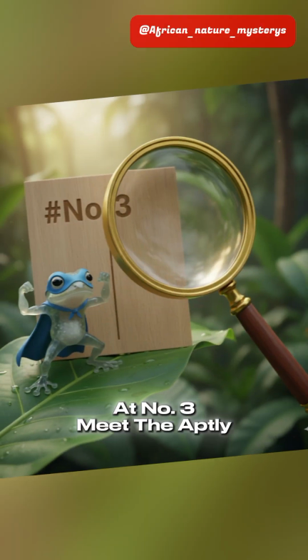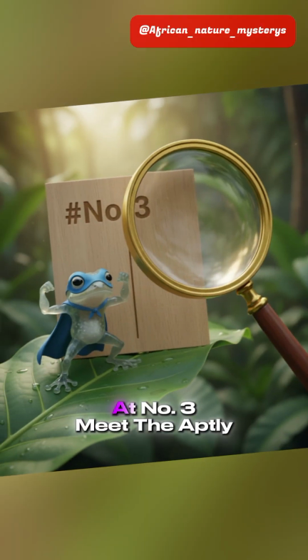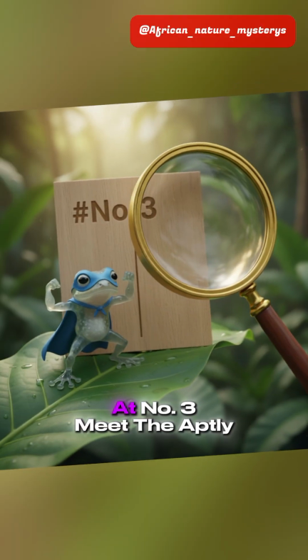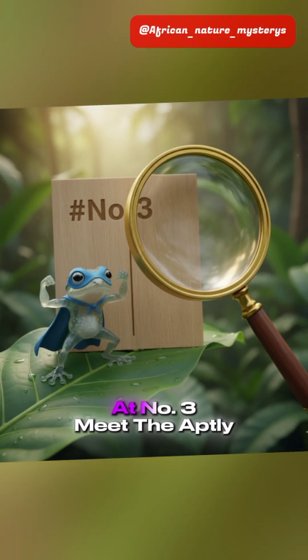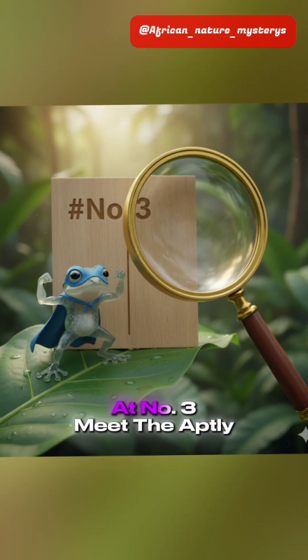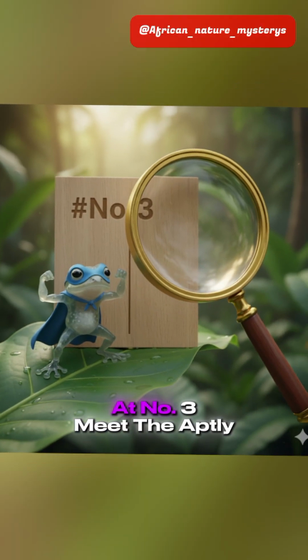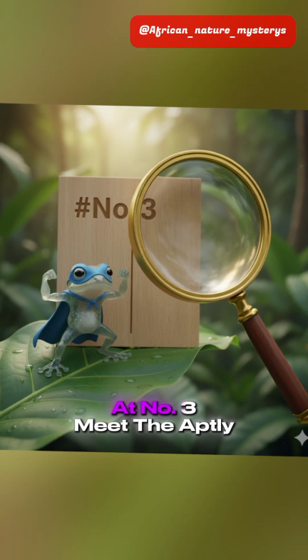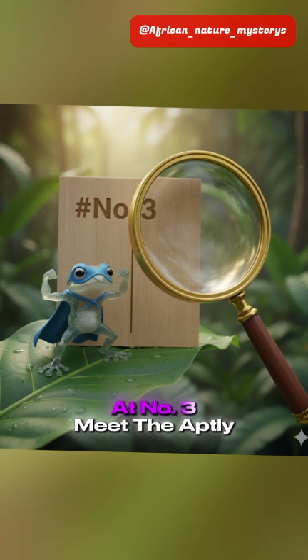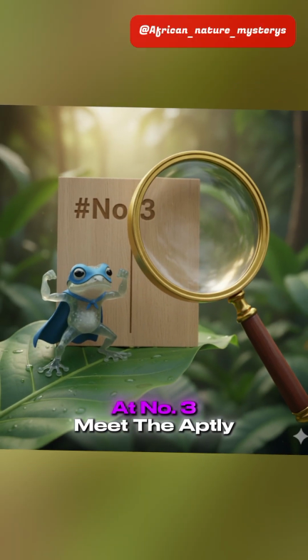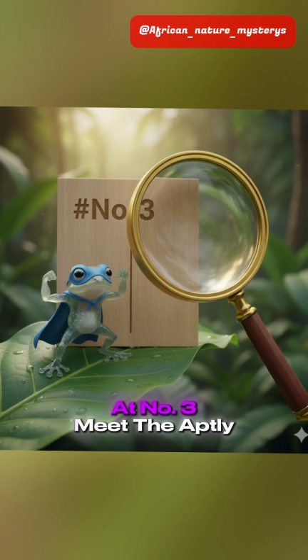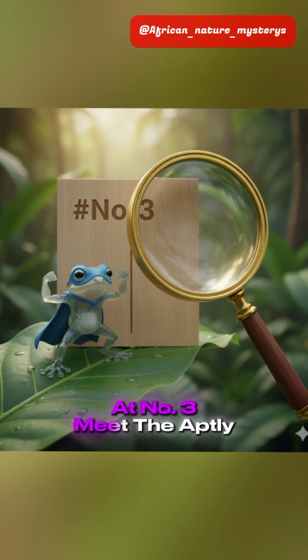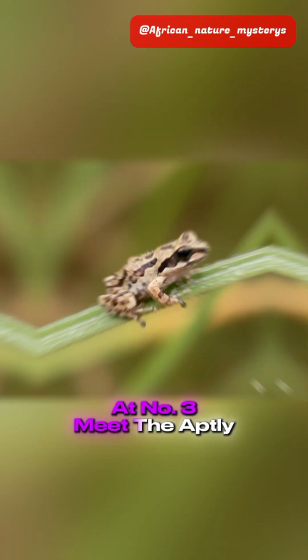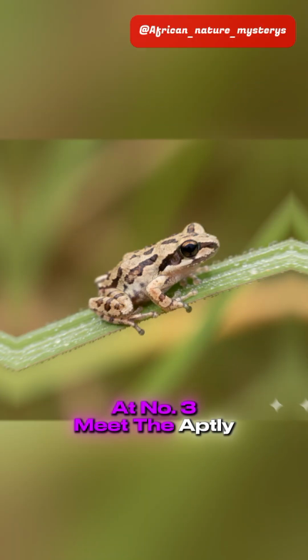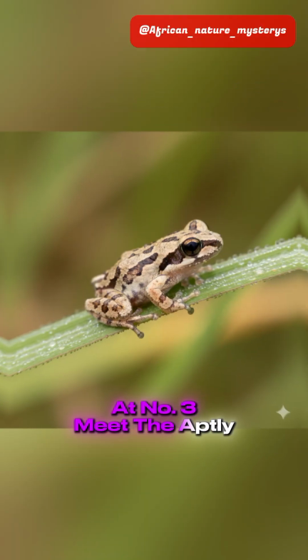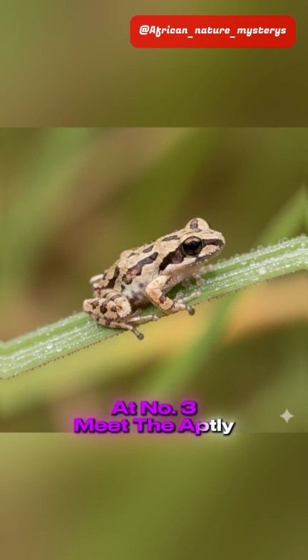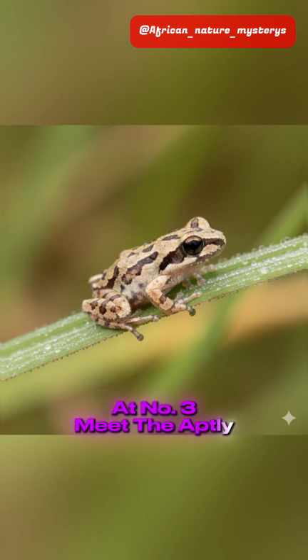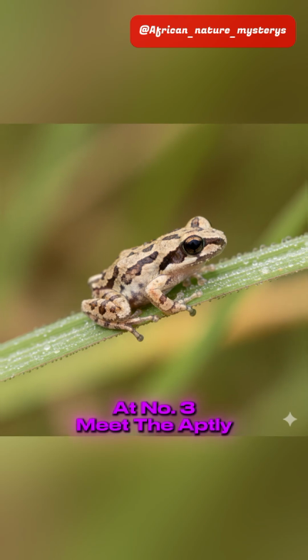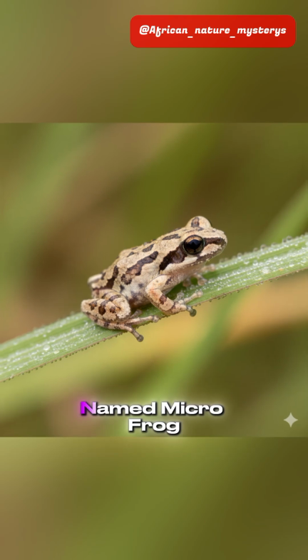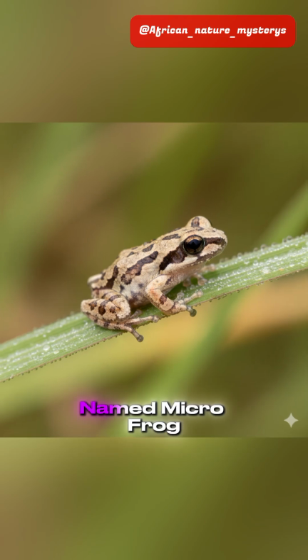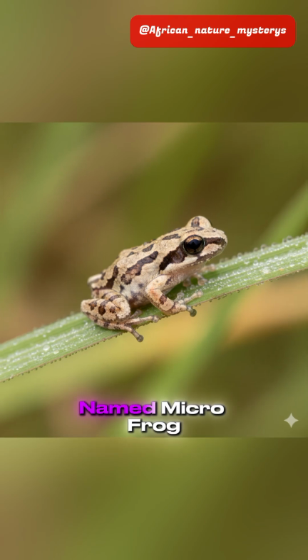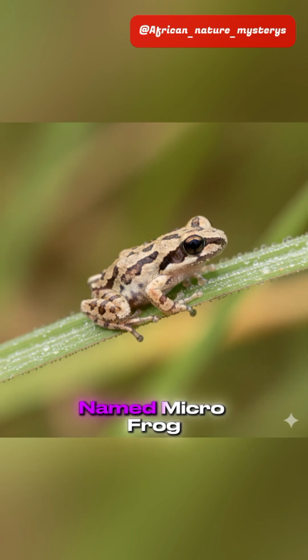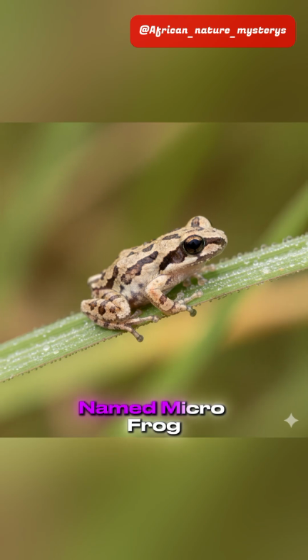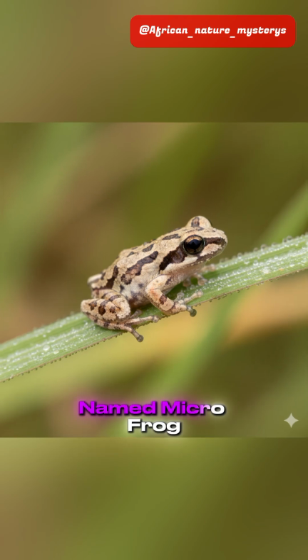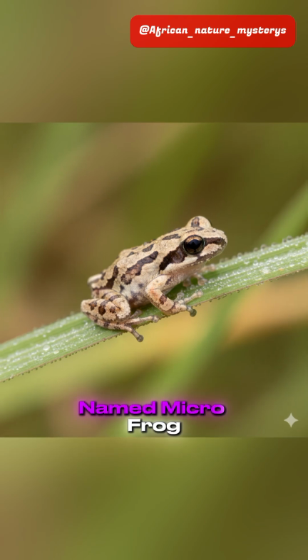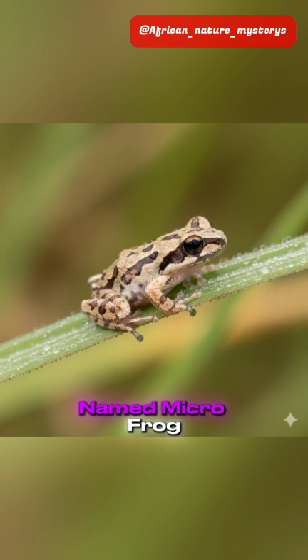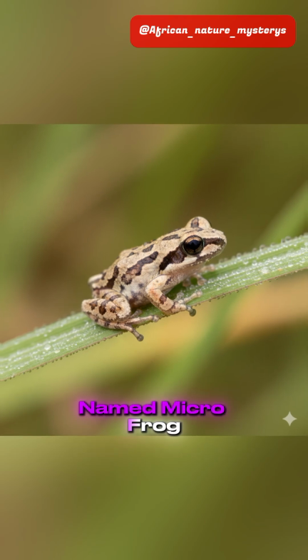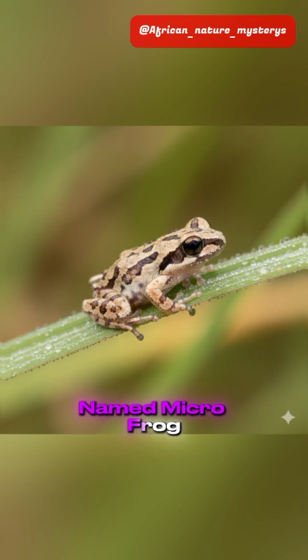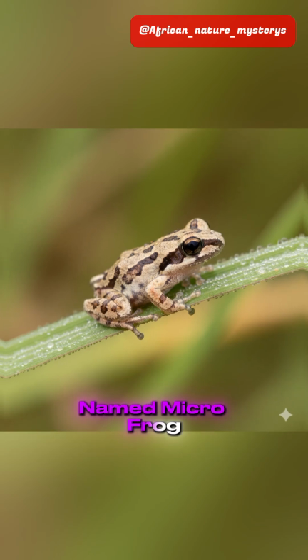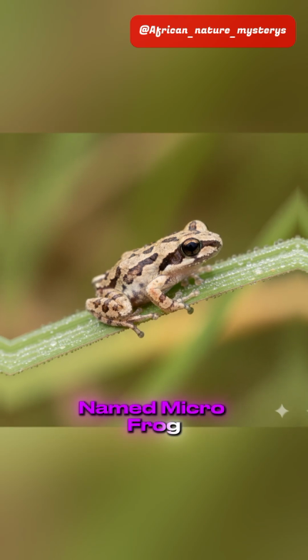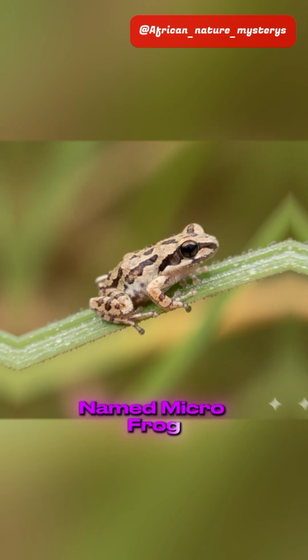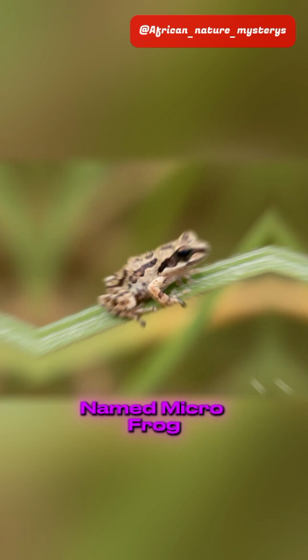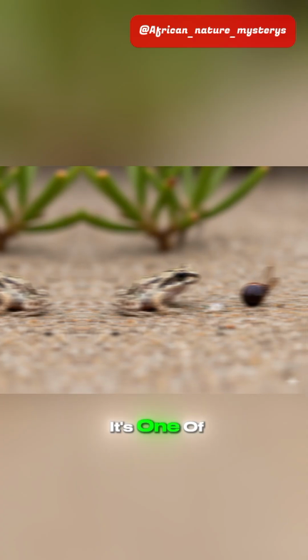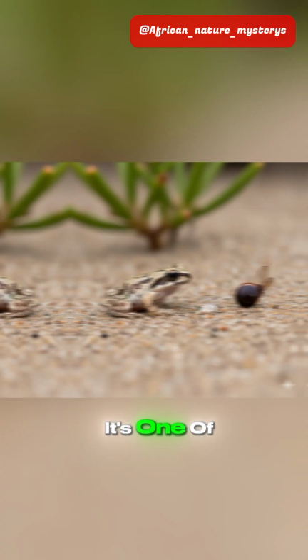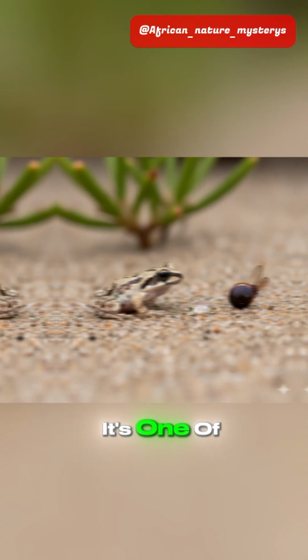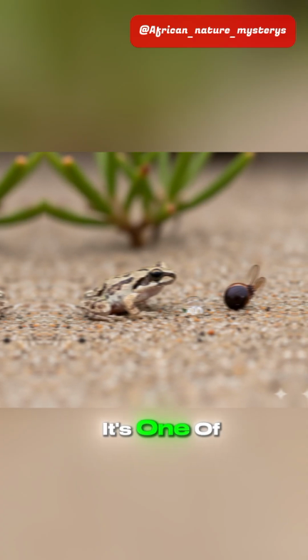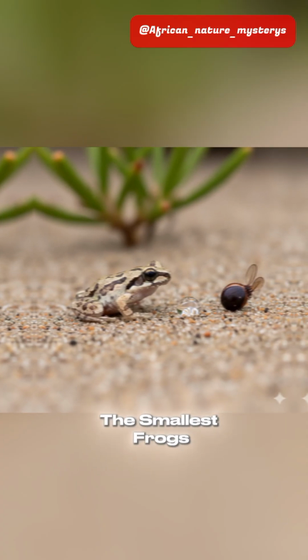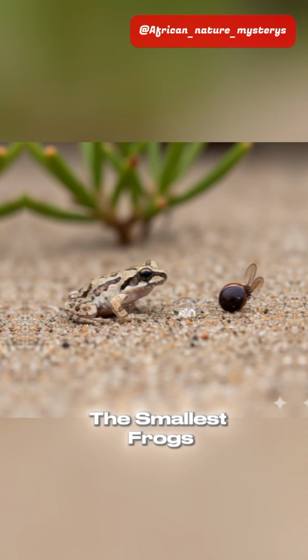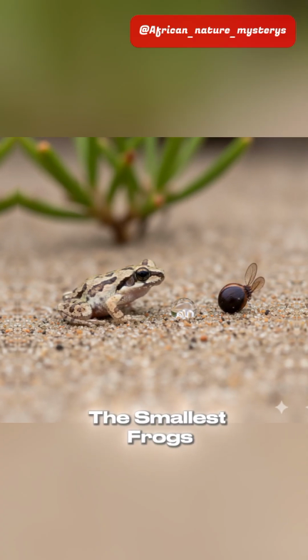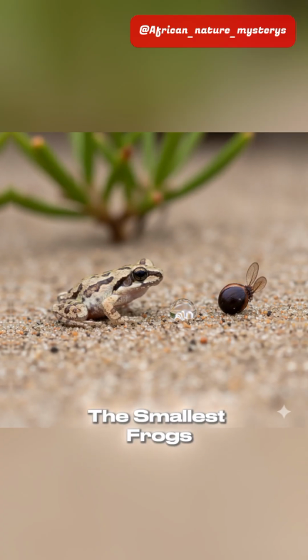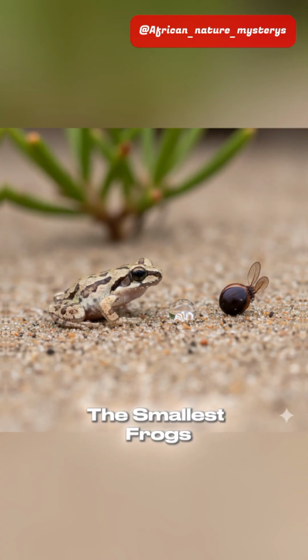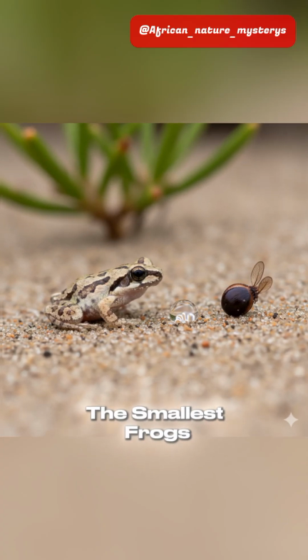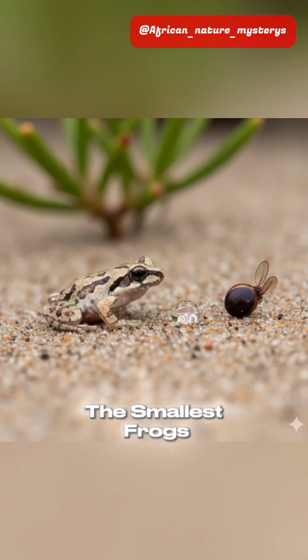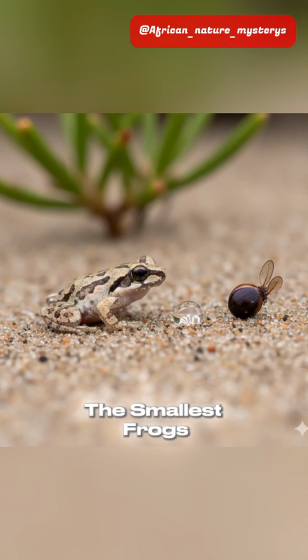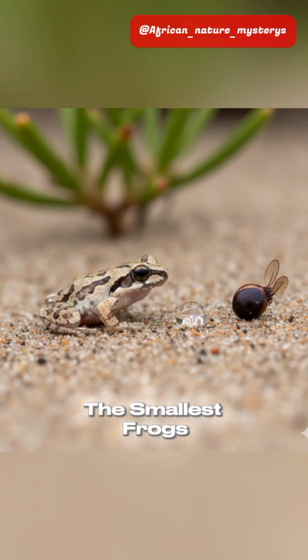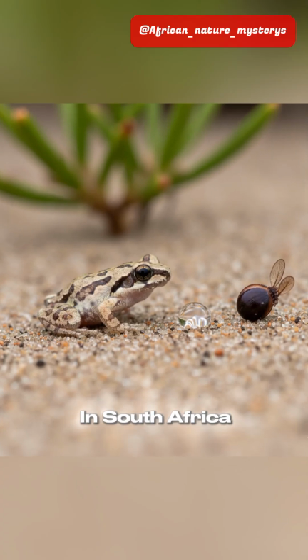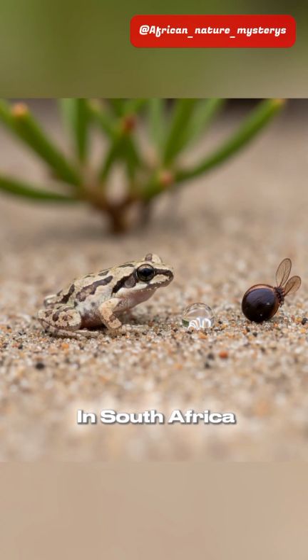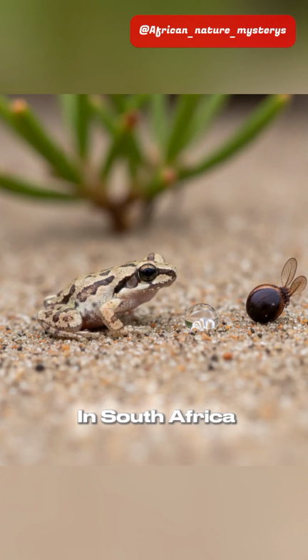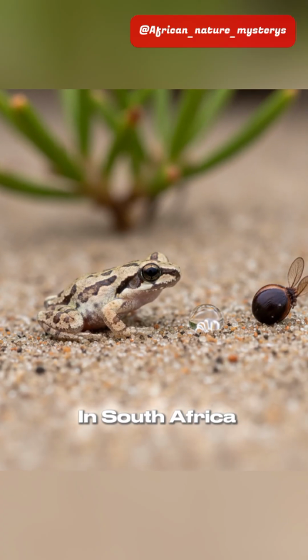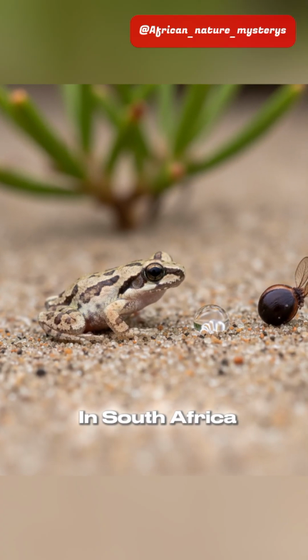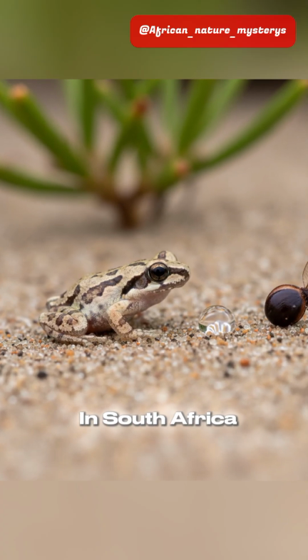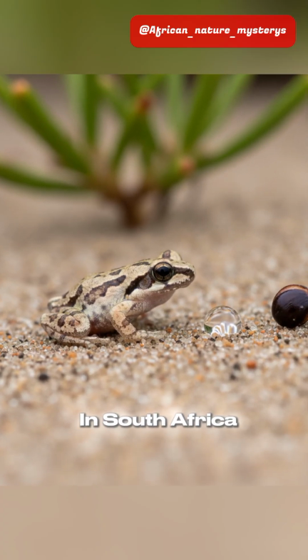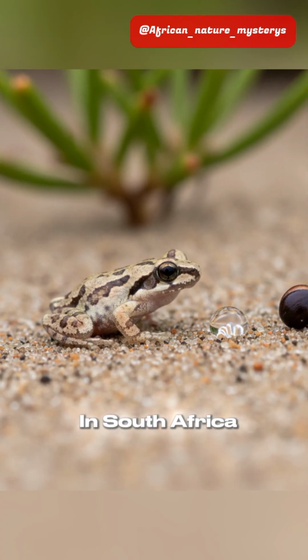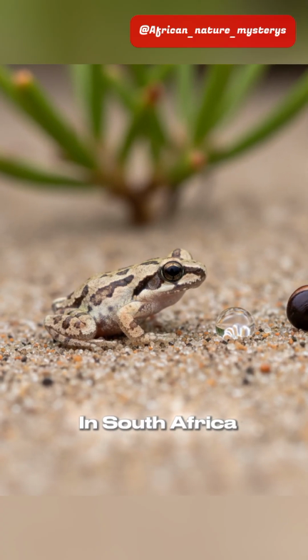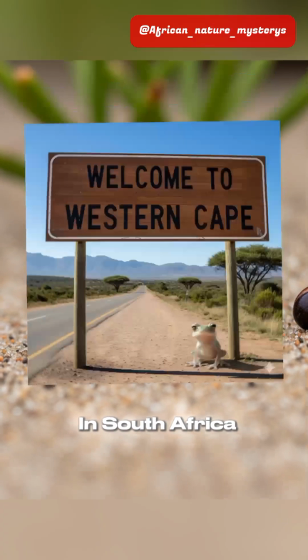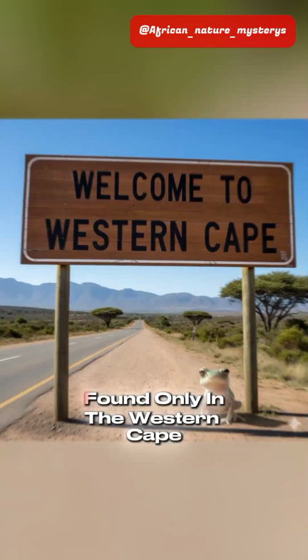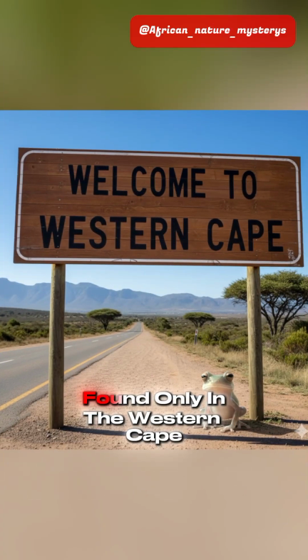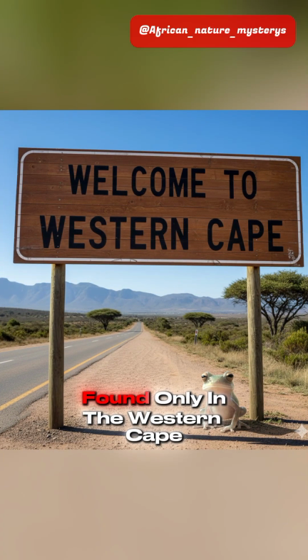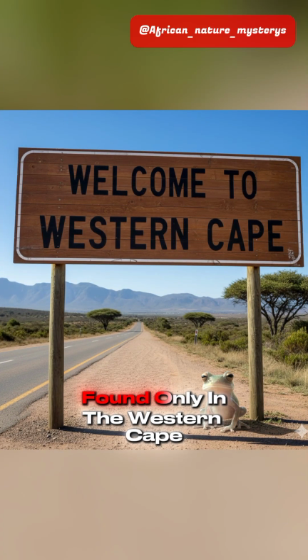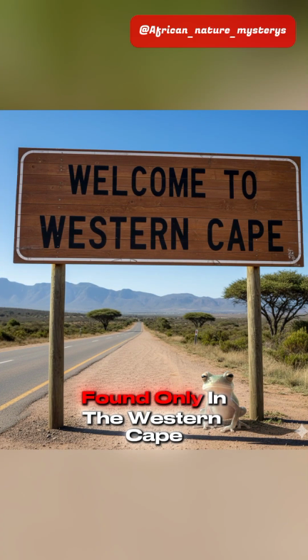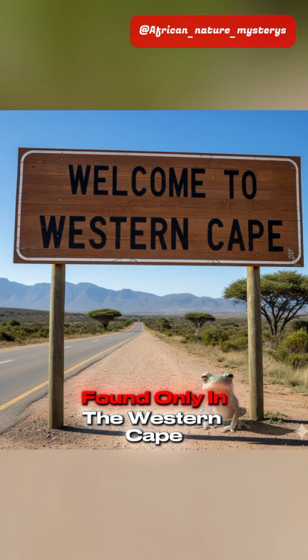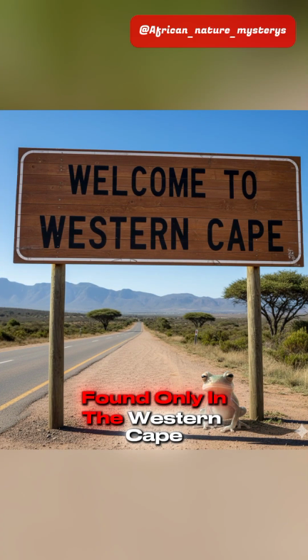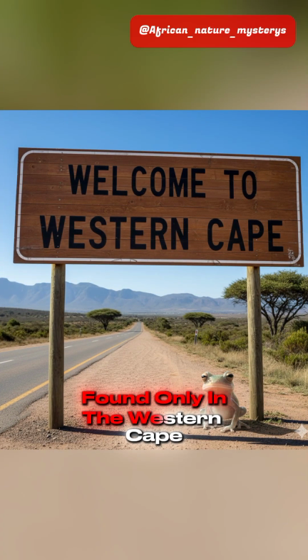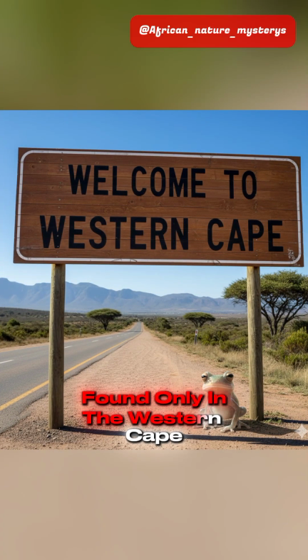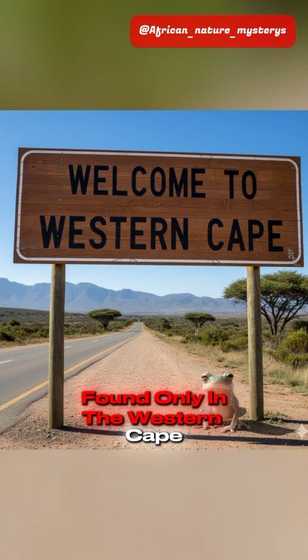At number three, meet the aptly named Micro Frog. It's one of the smallest frogs in South Africa, found only in the Western Cape.